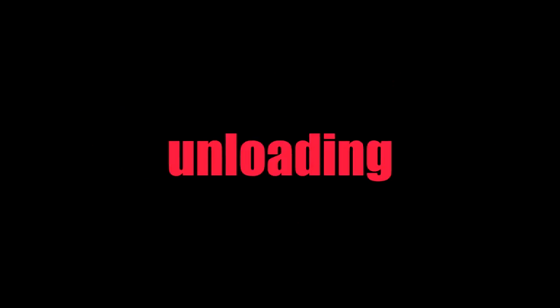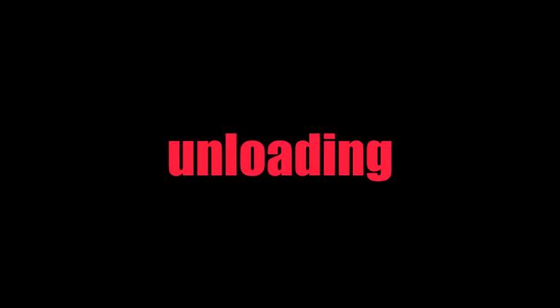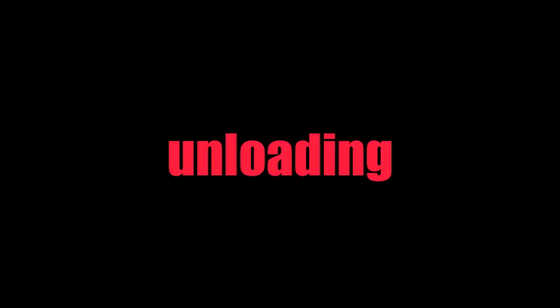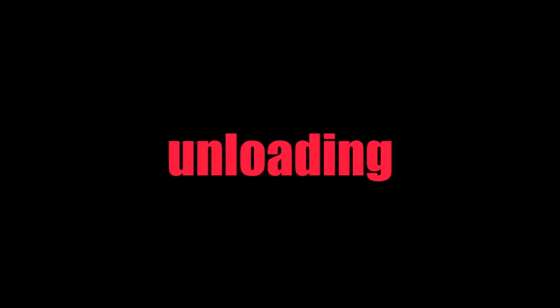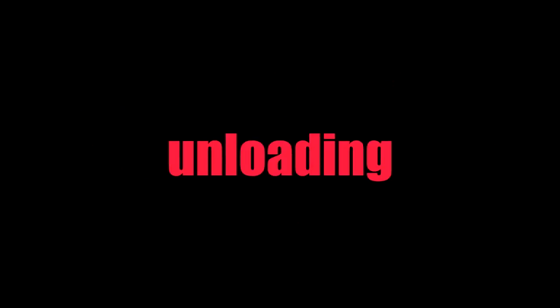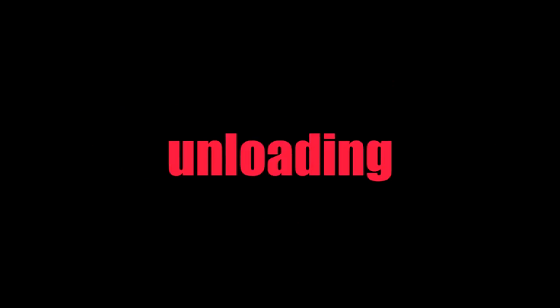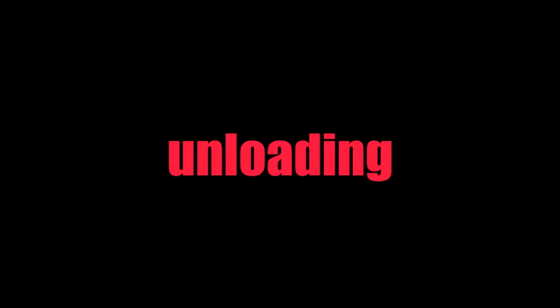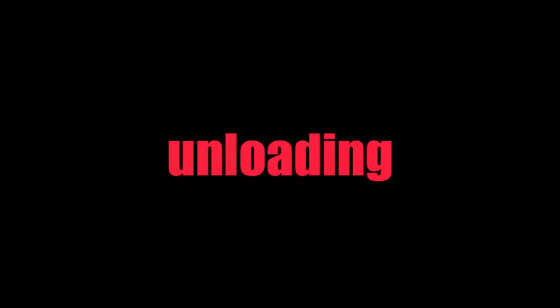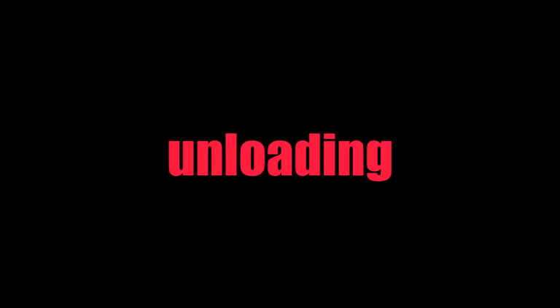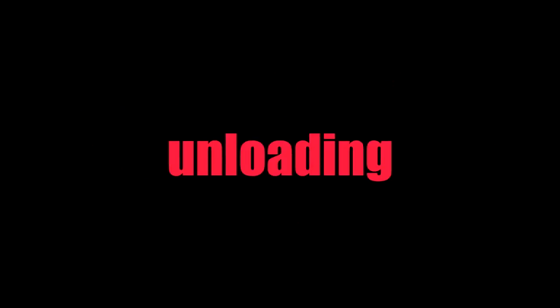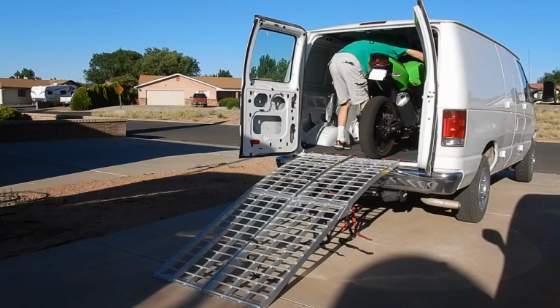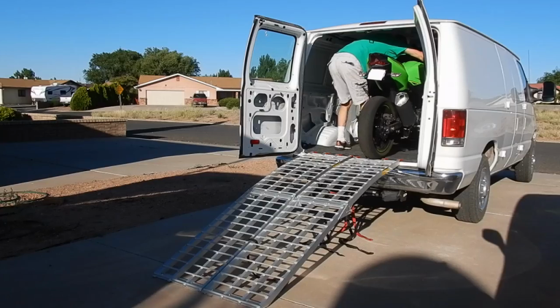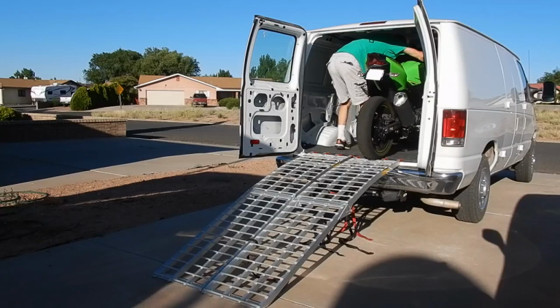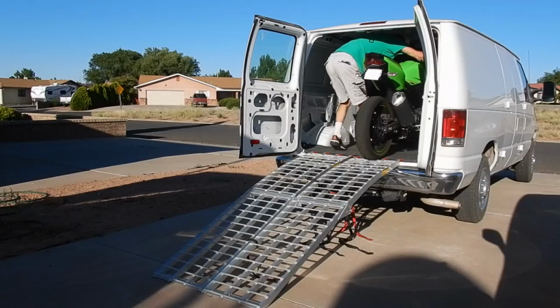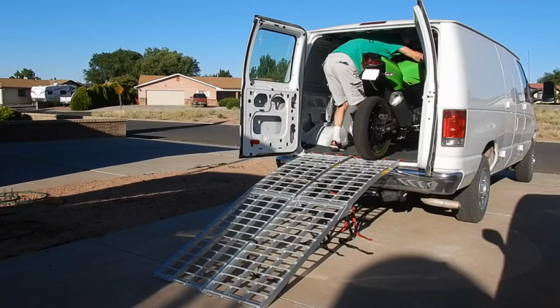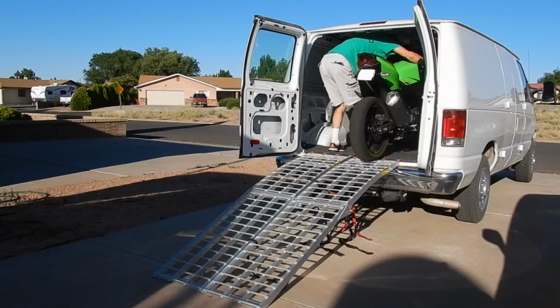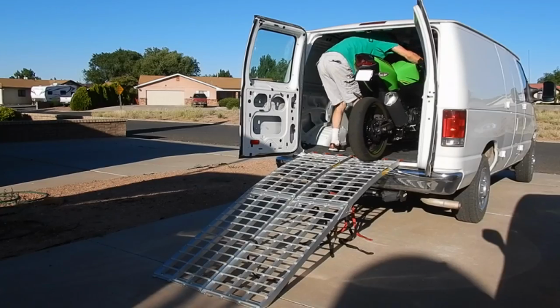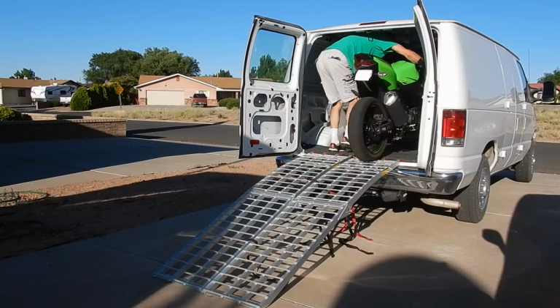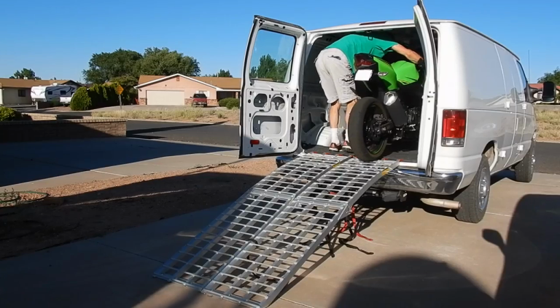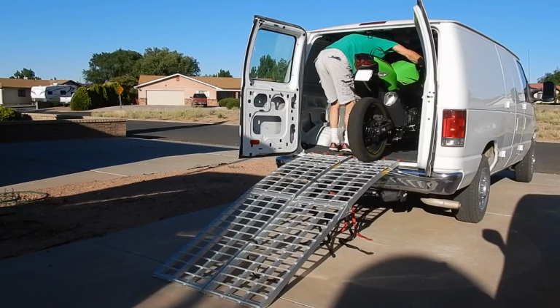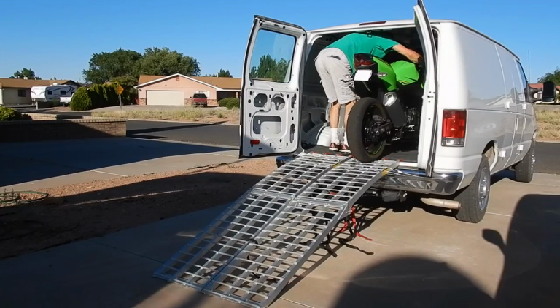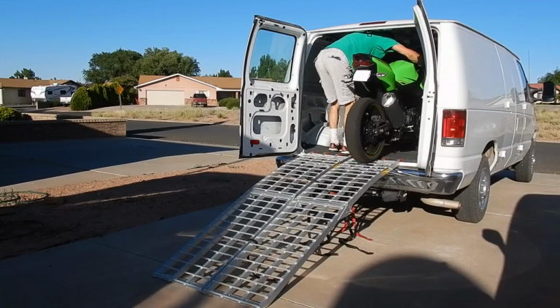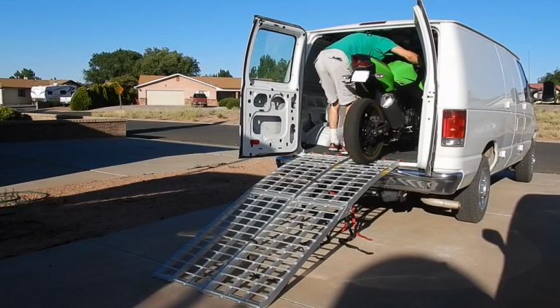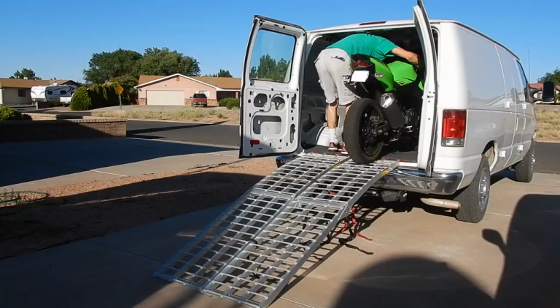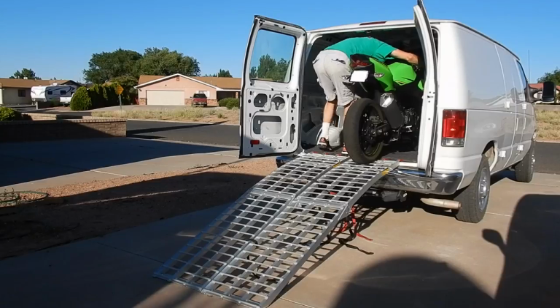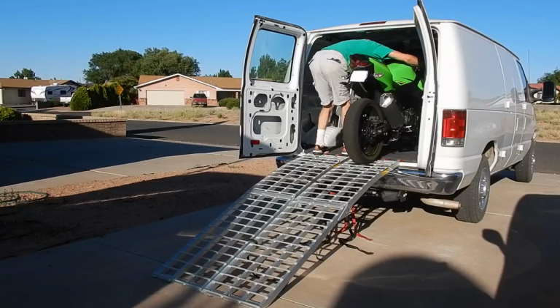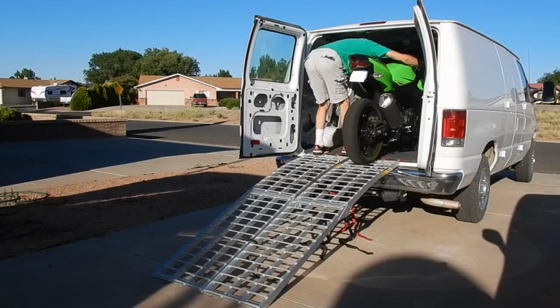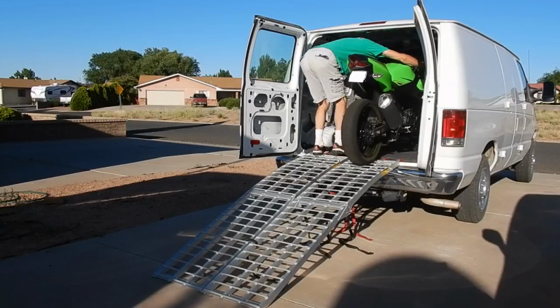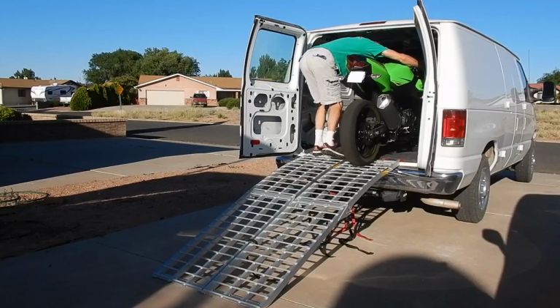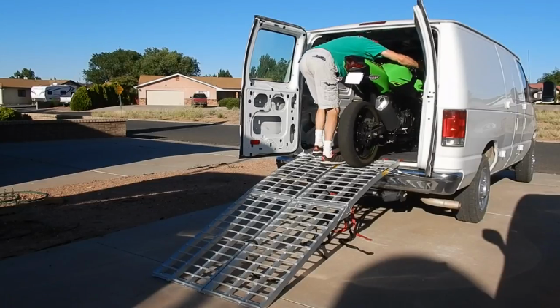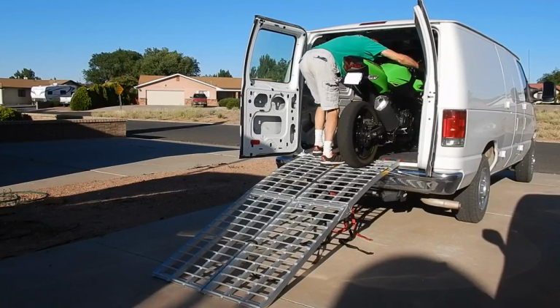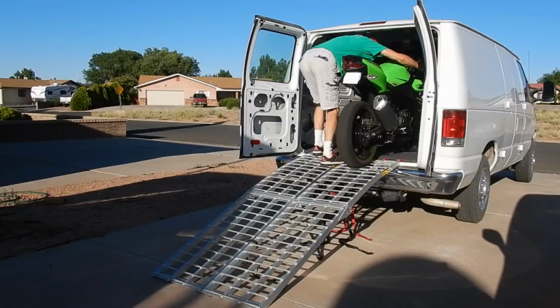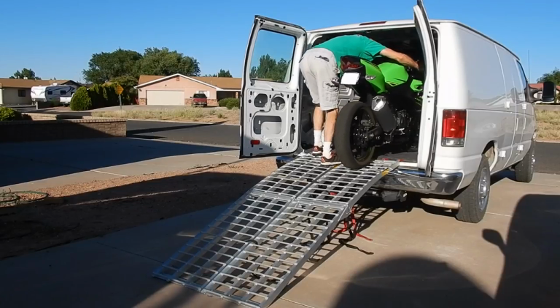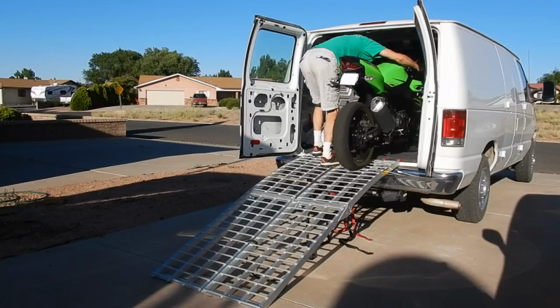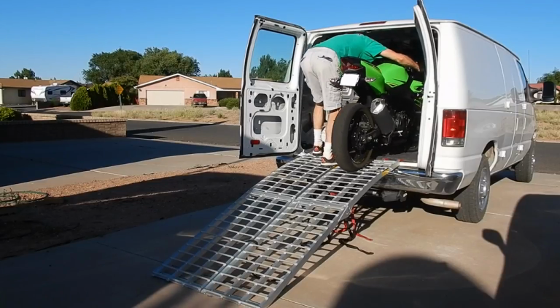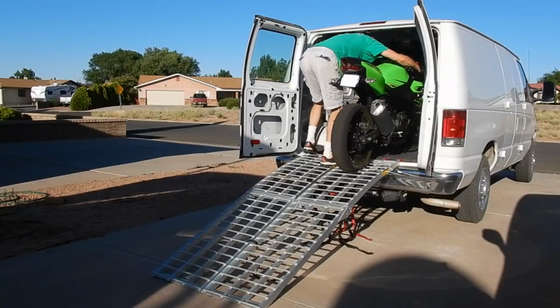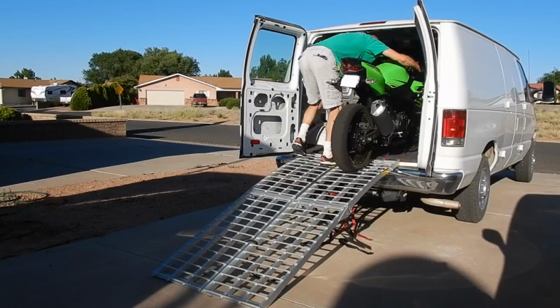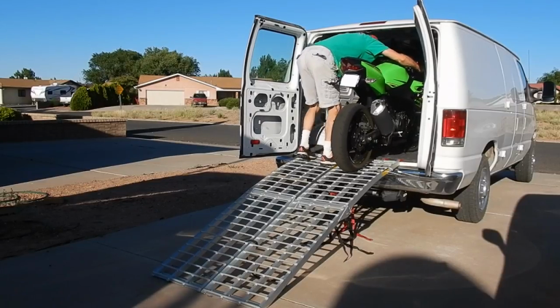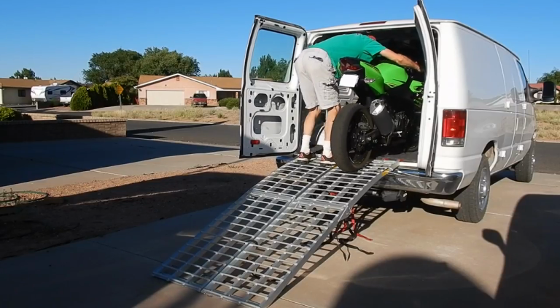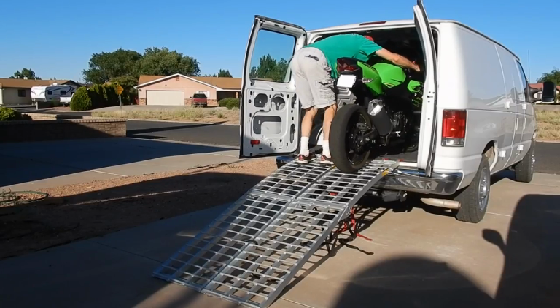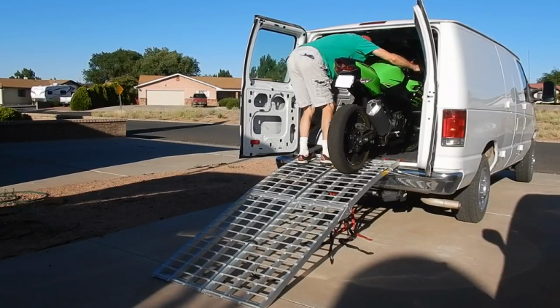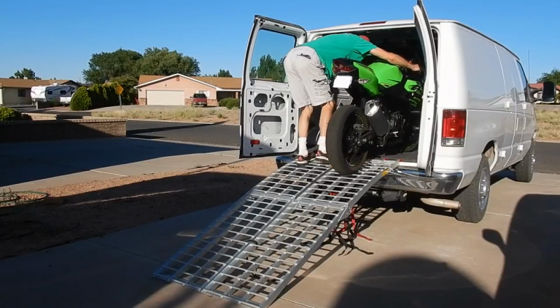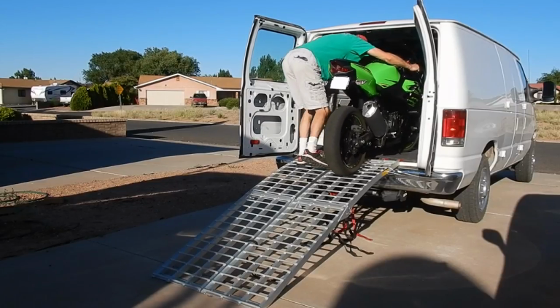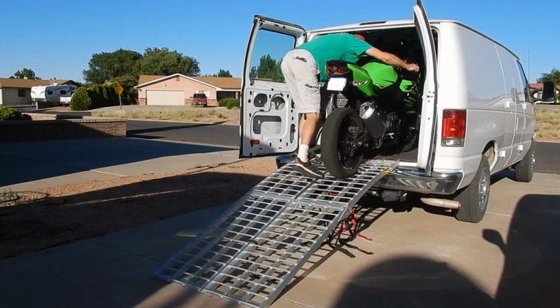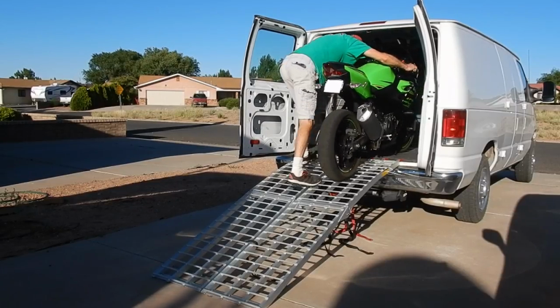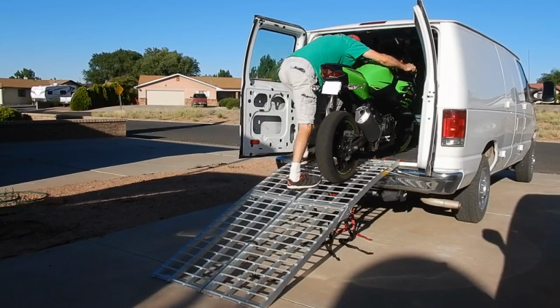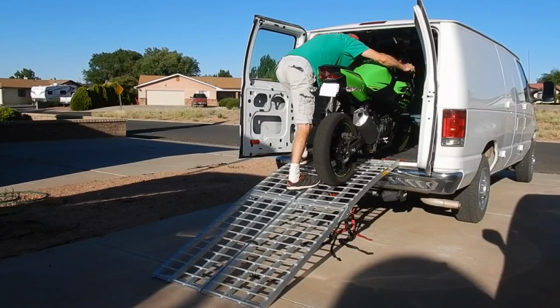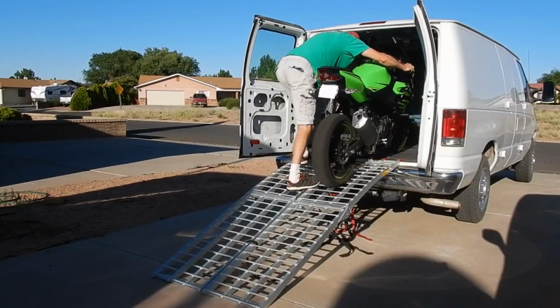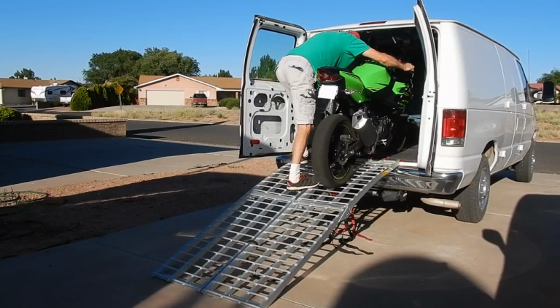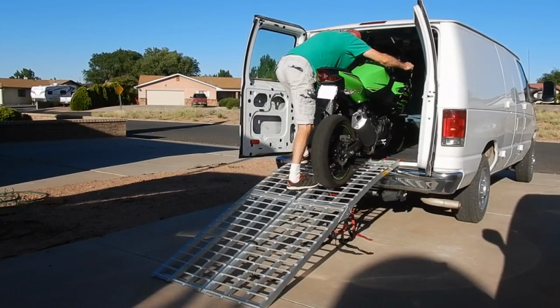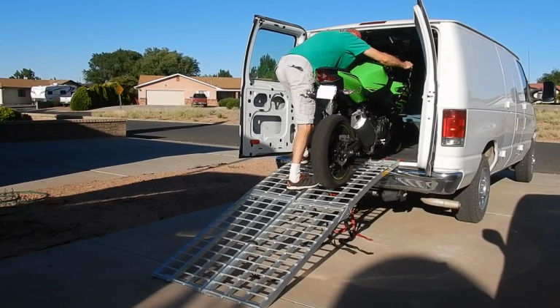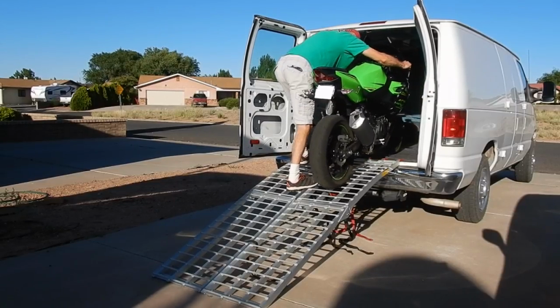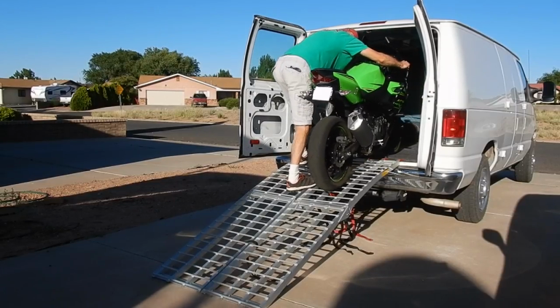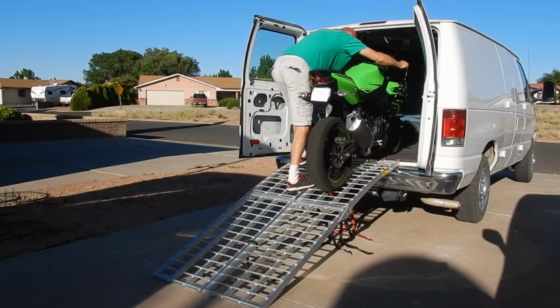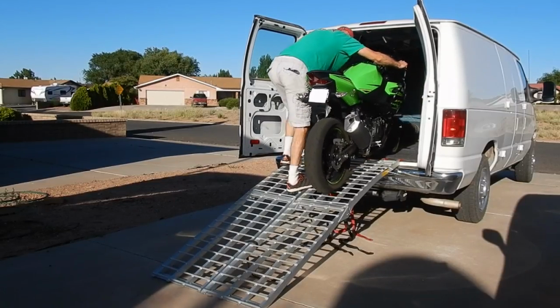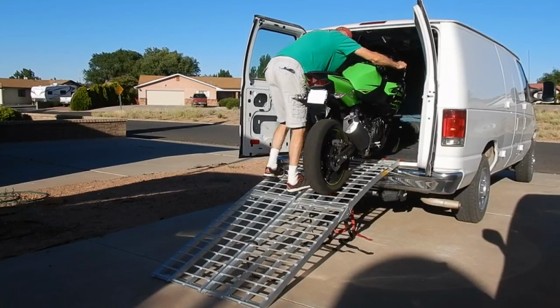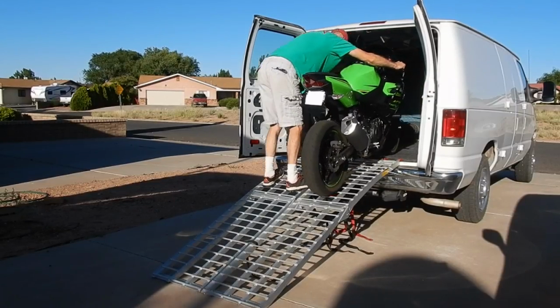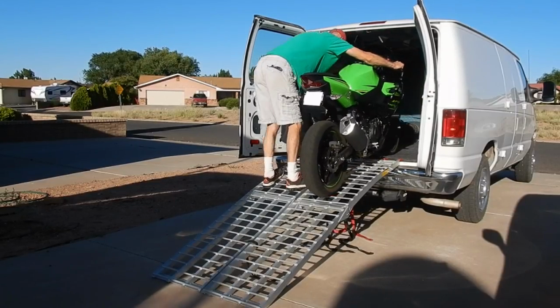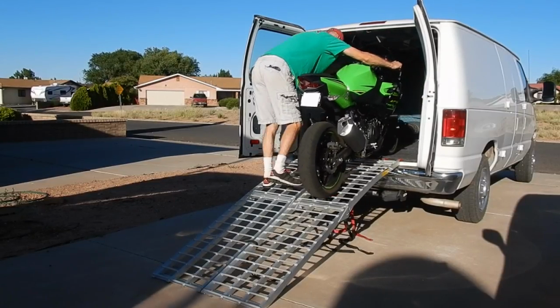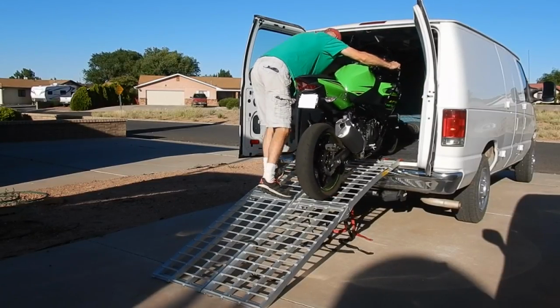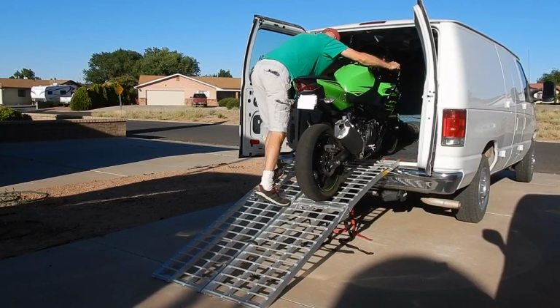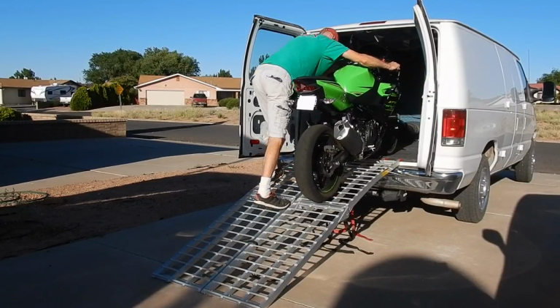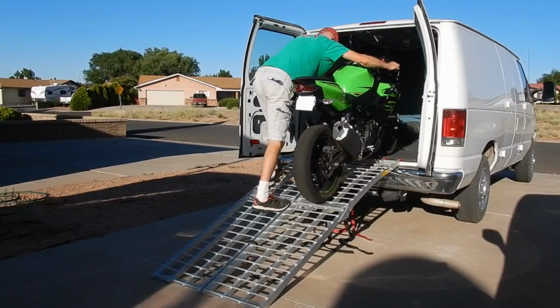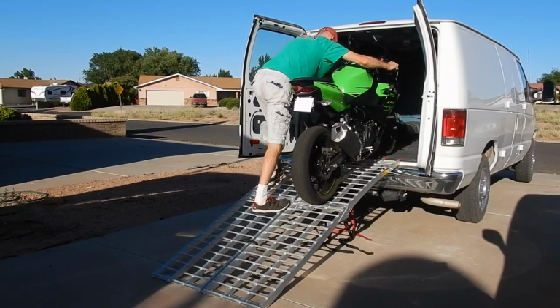To unload, unfasten the straps and roll the bike in neutral down the ramp. Modulate the front brake to control descent speed.